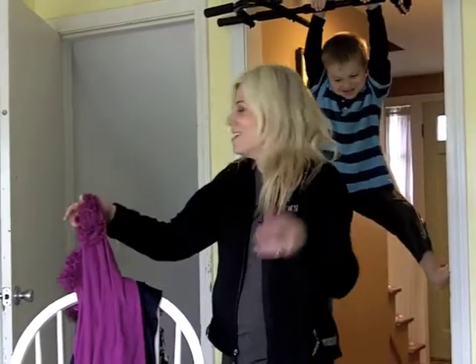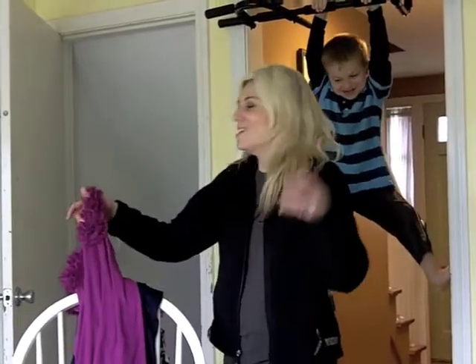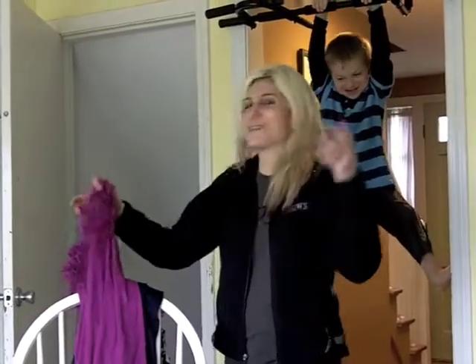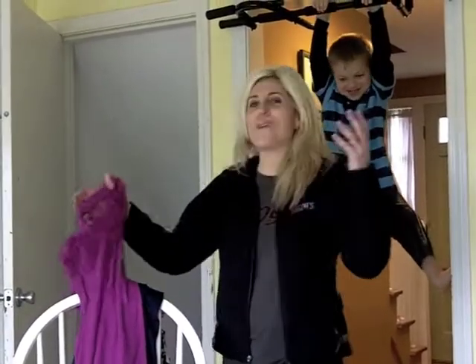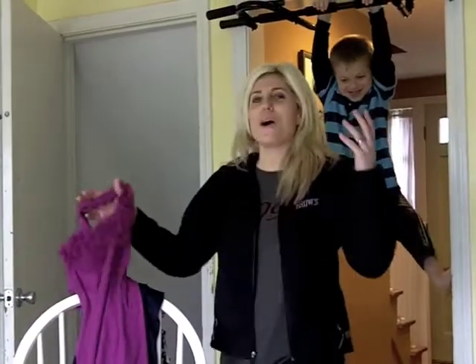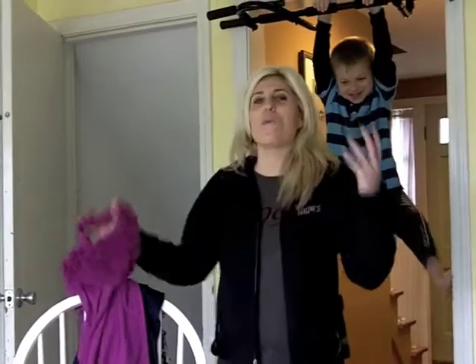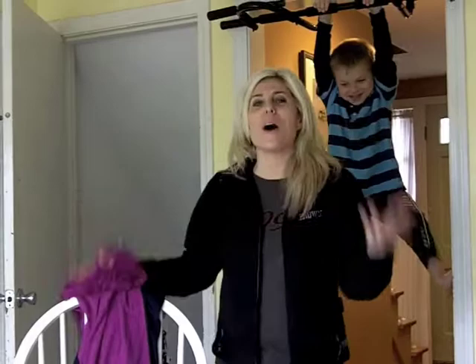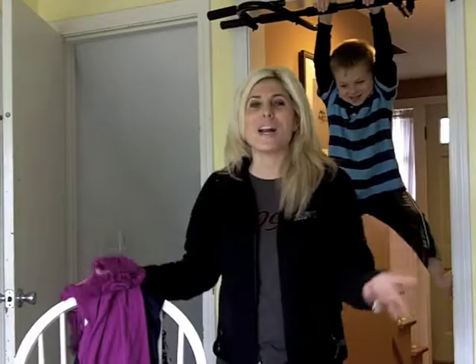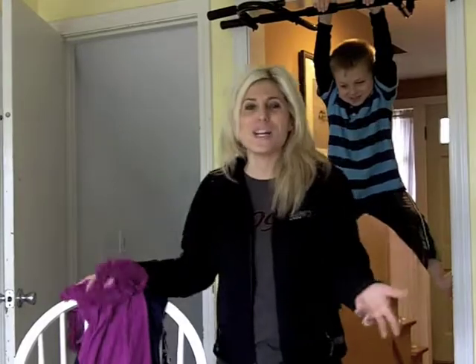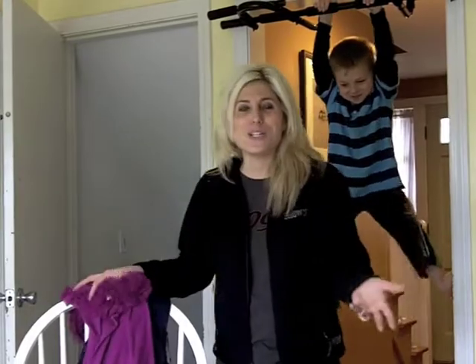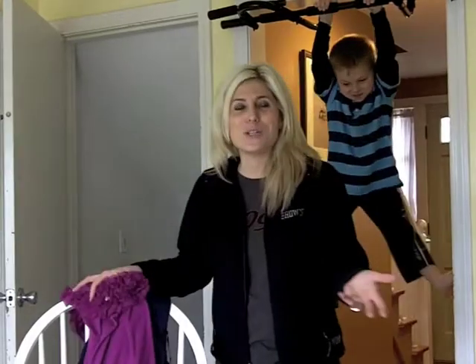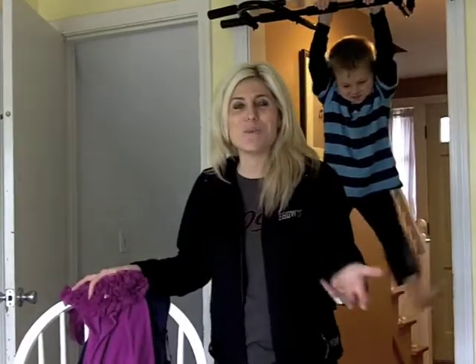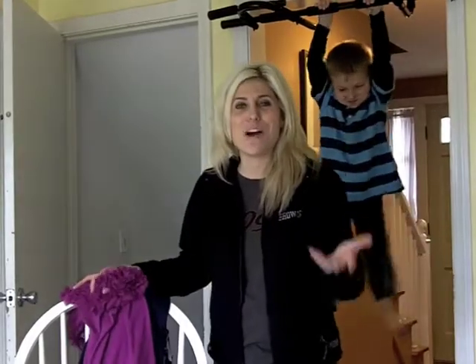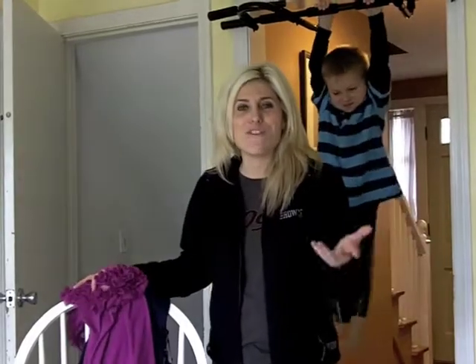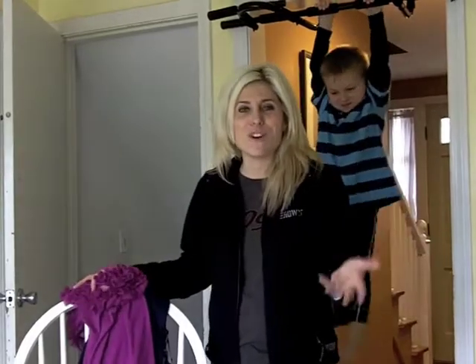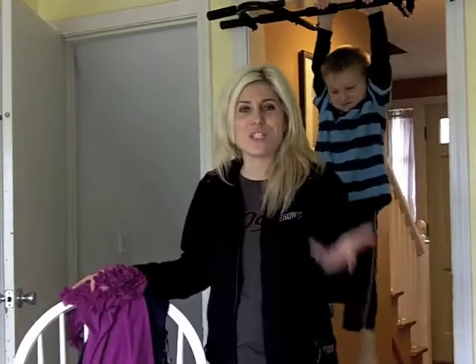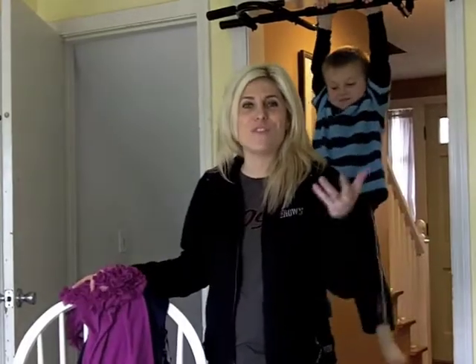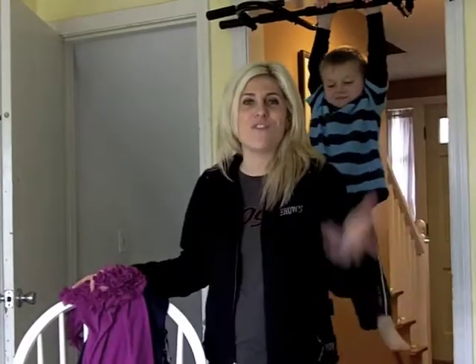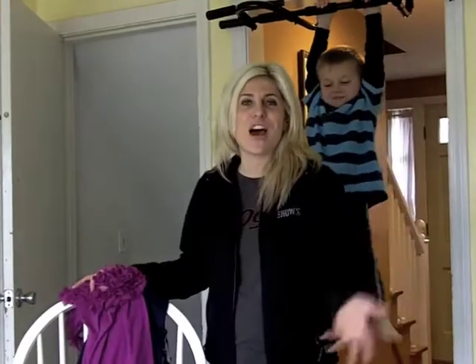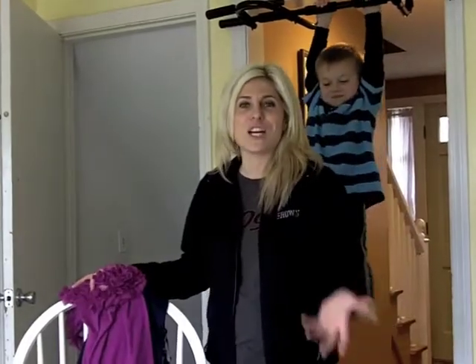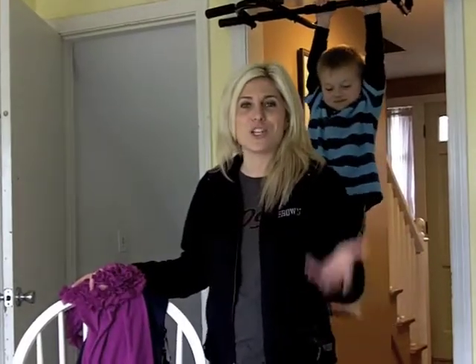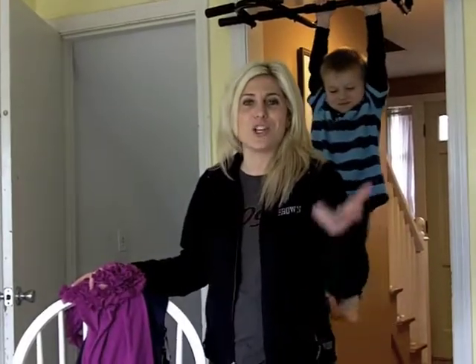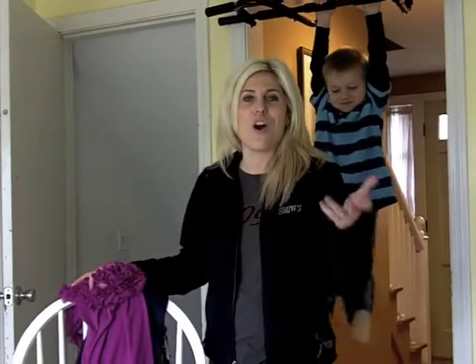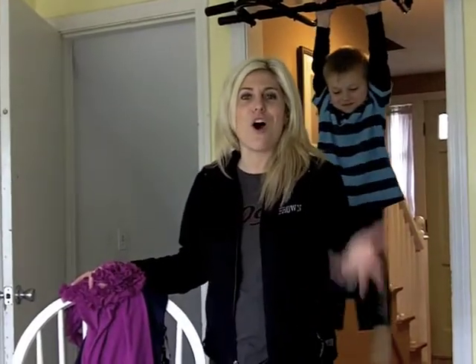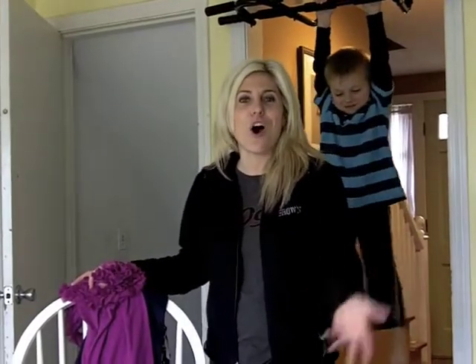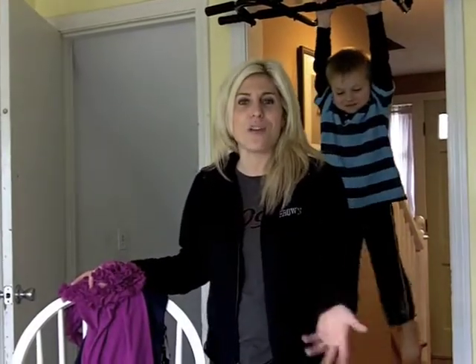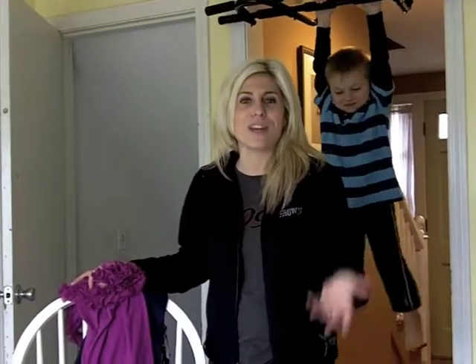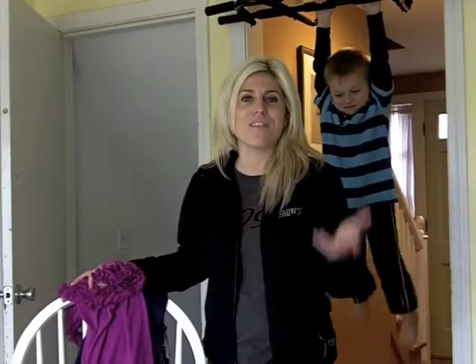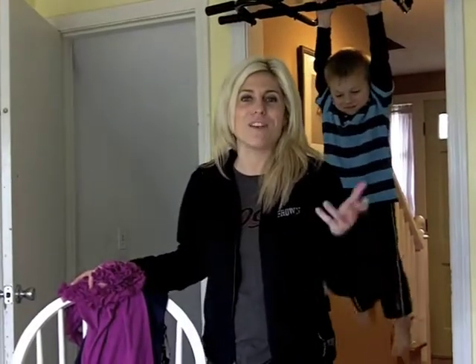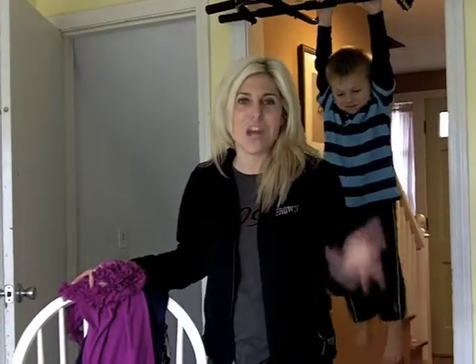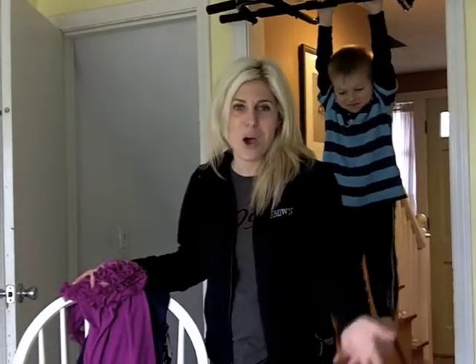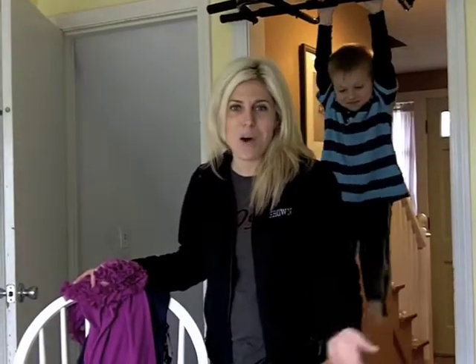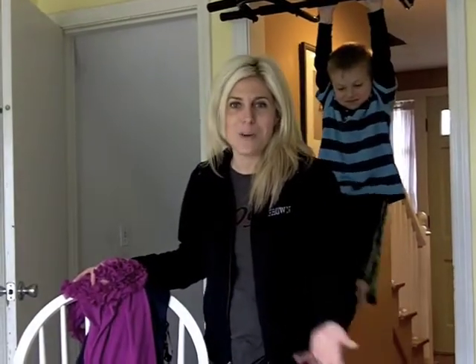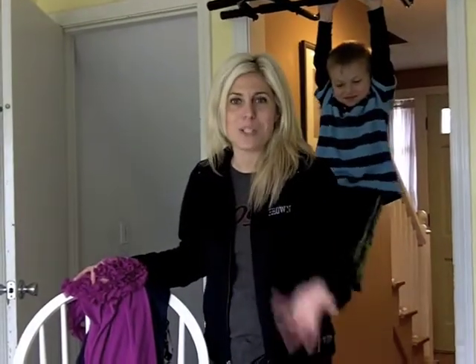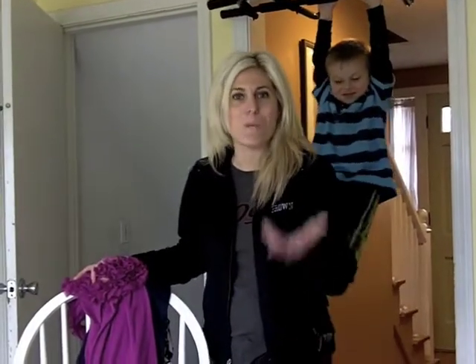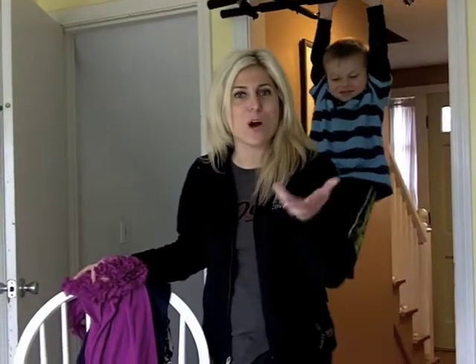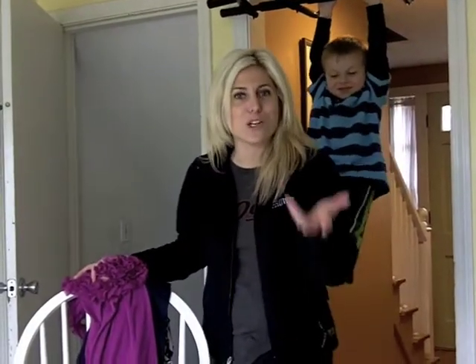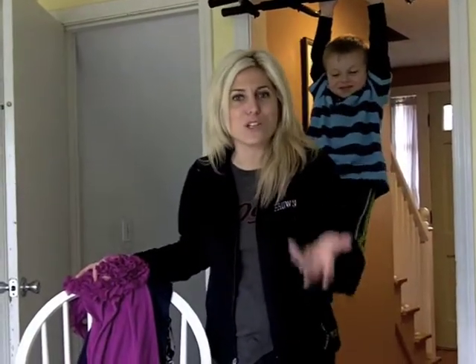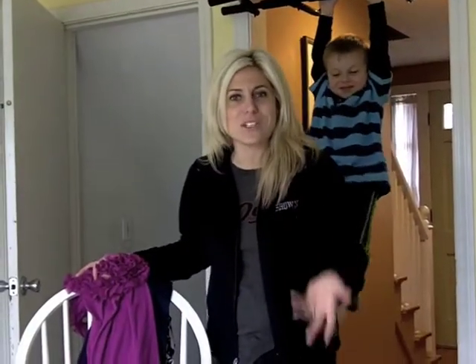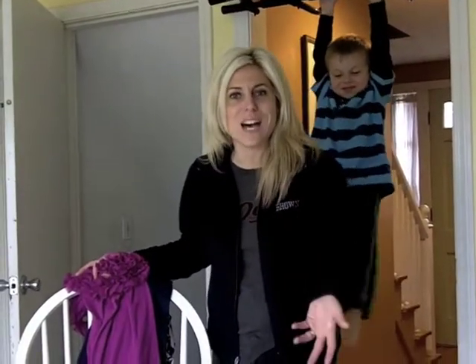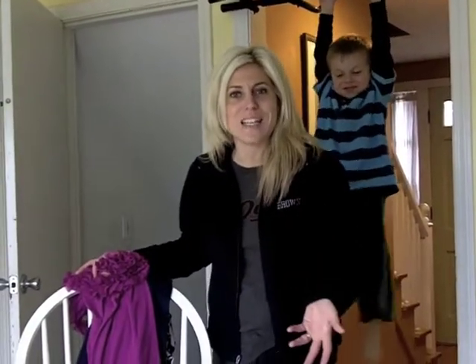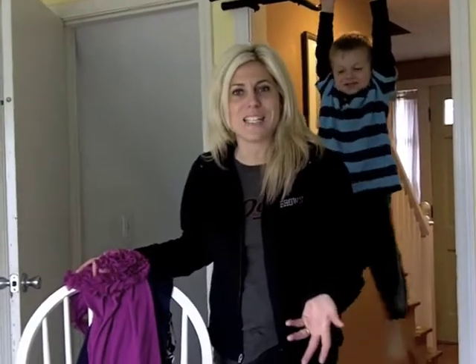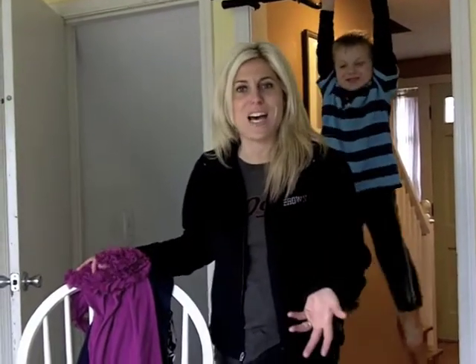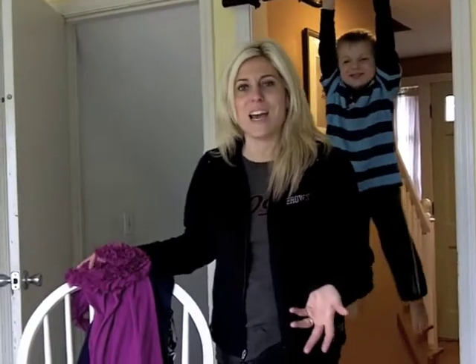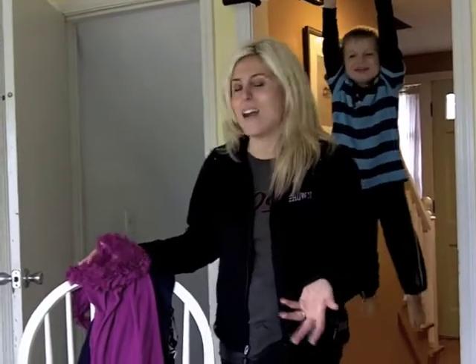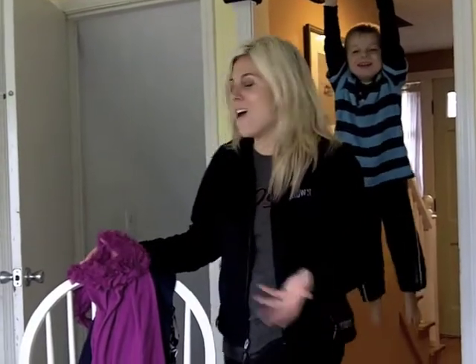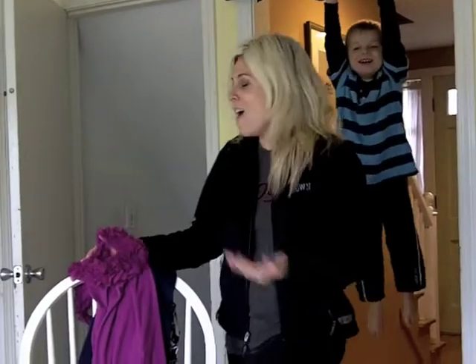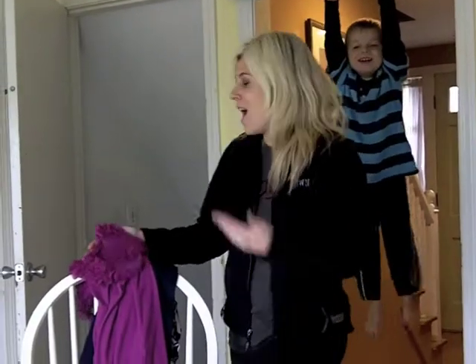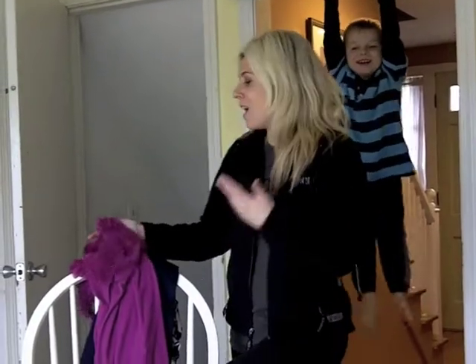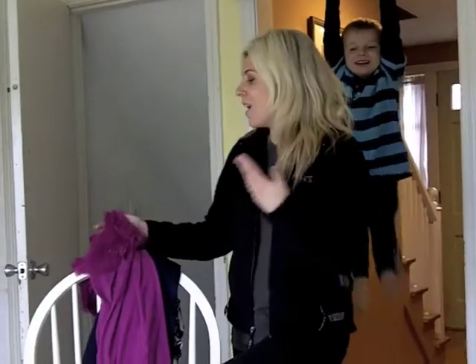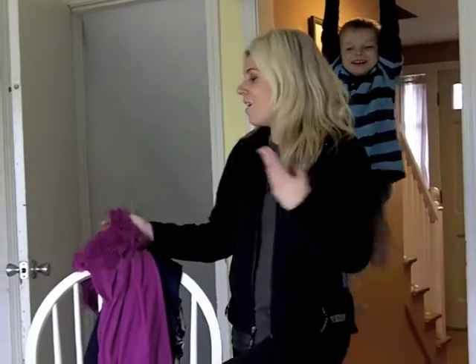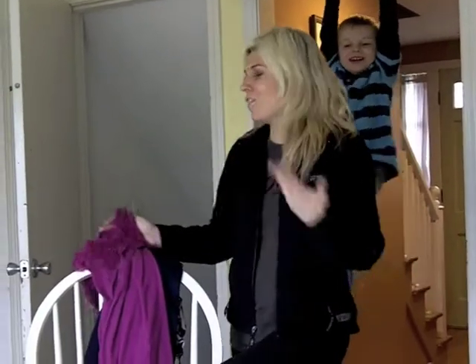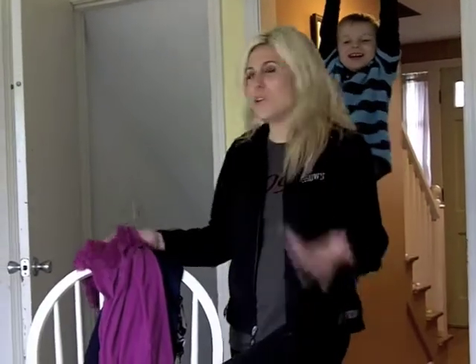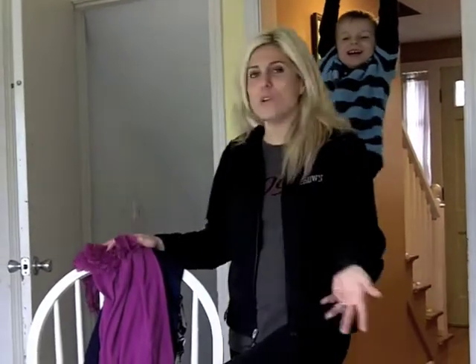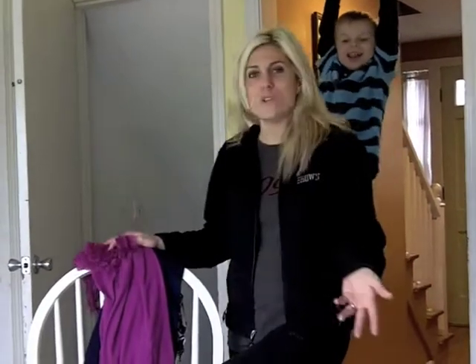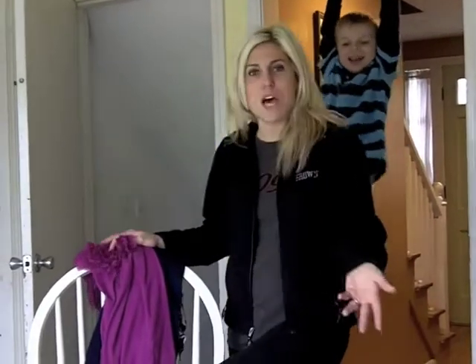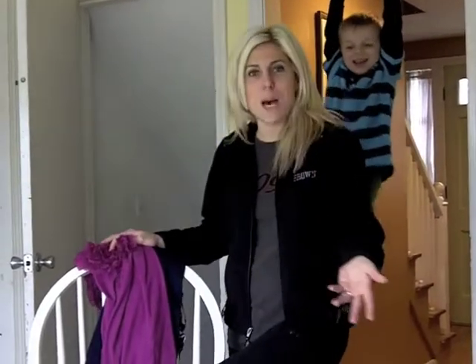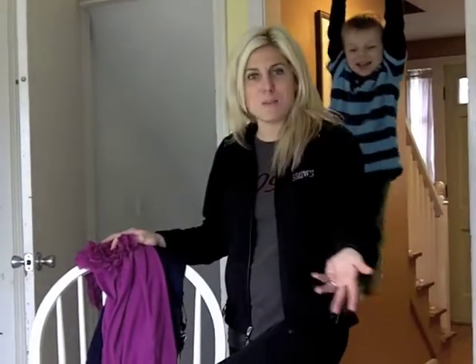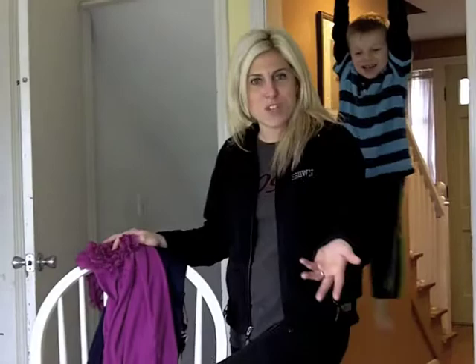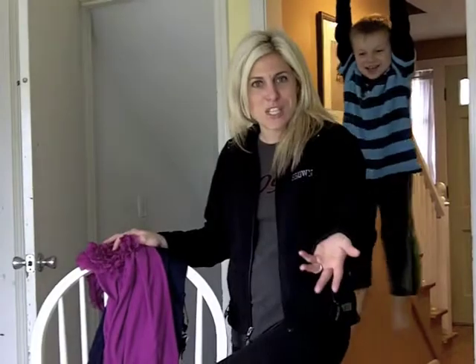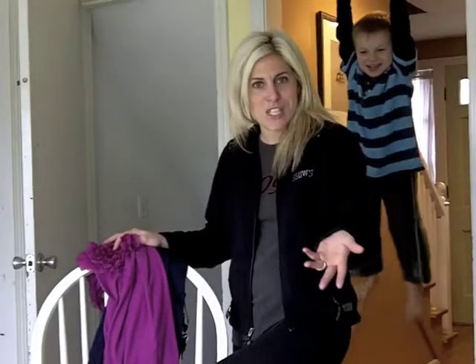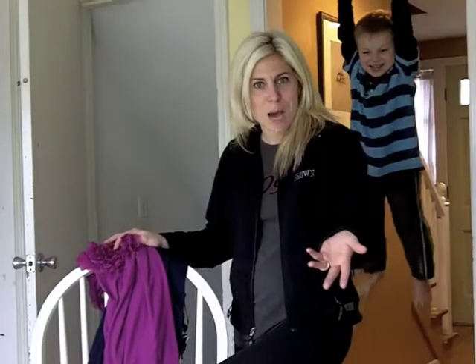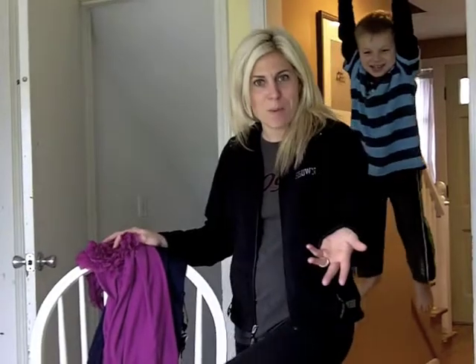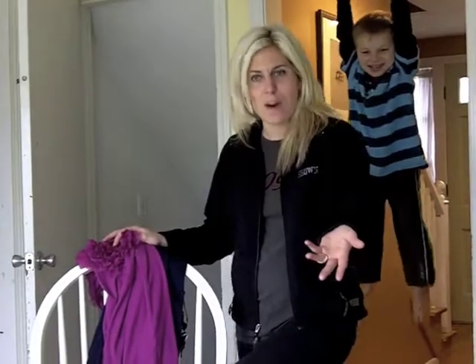I wanted to do my first fashion hauling video. I went to Marshall's last night and I got a few new tops for the summer.